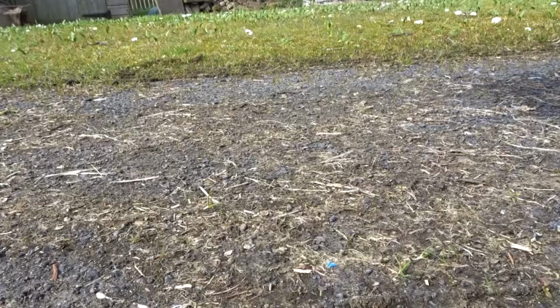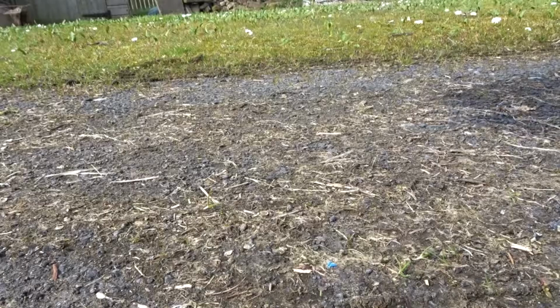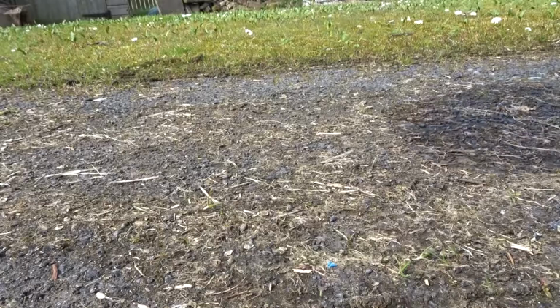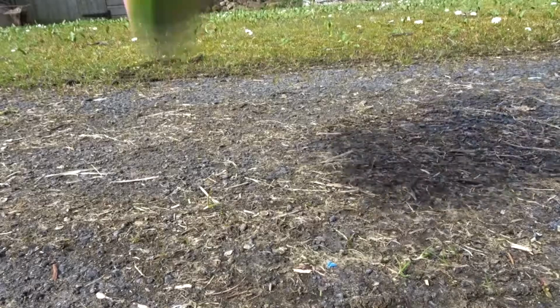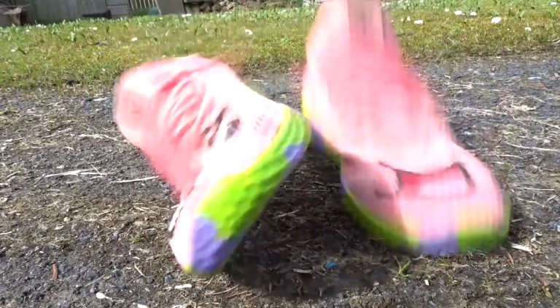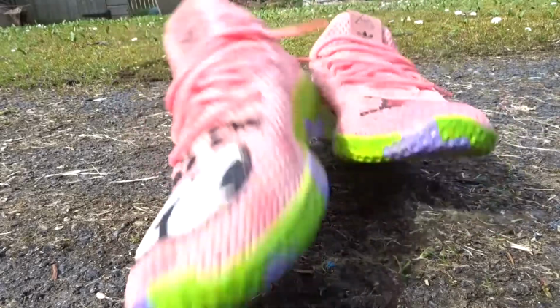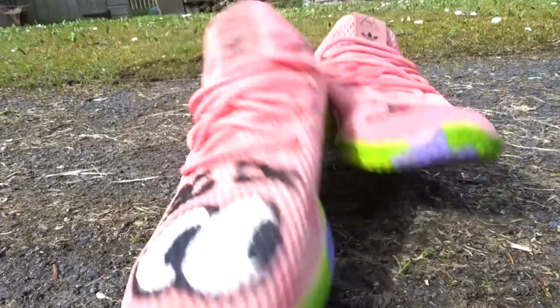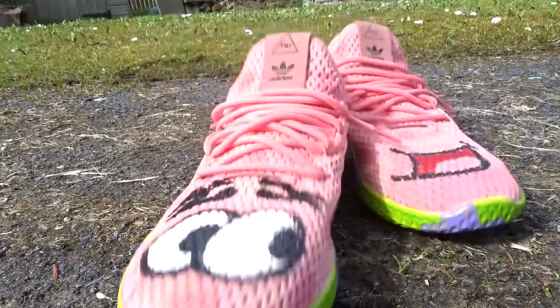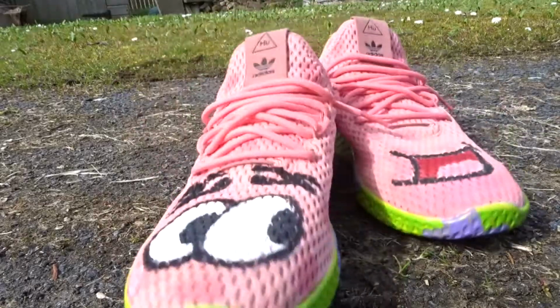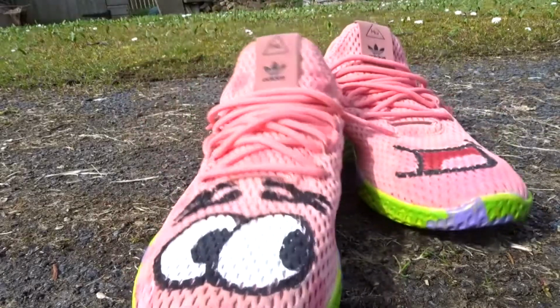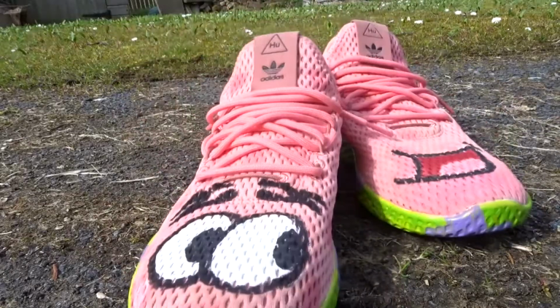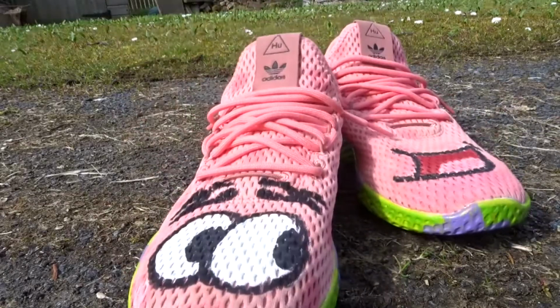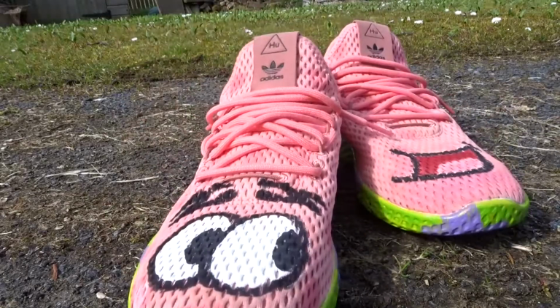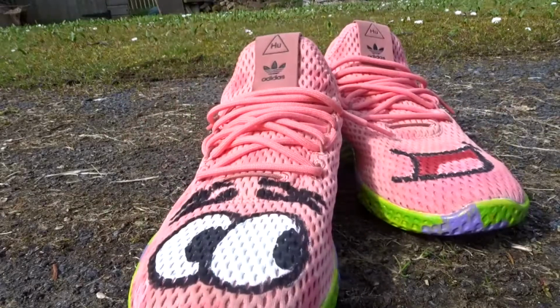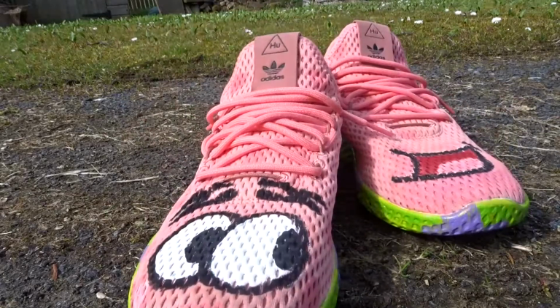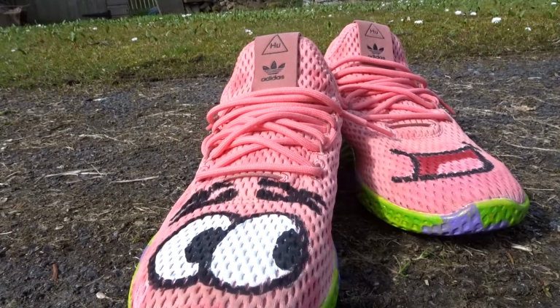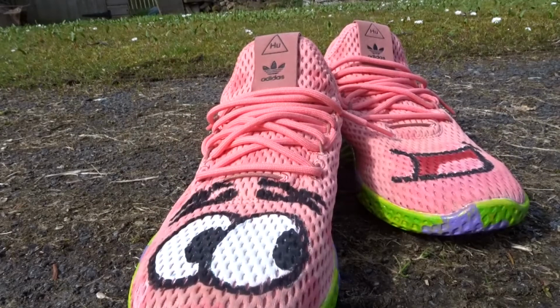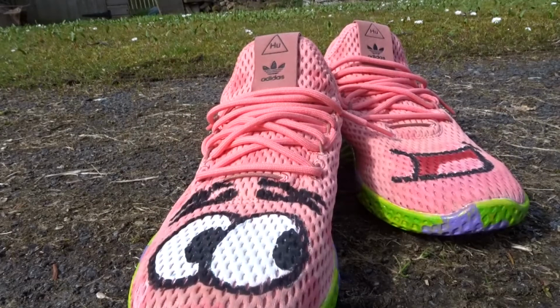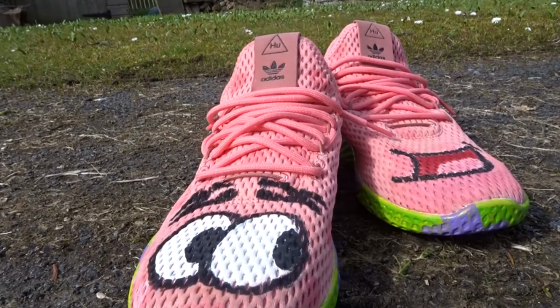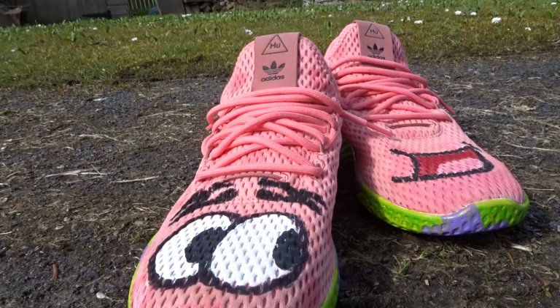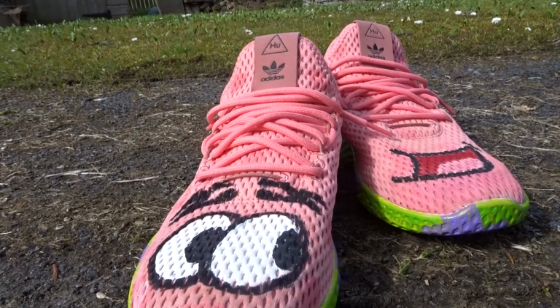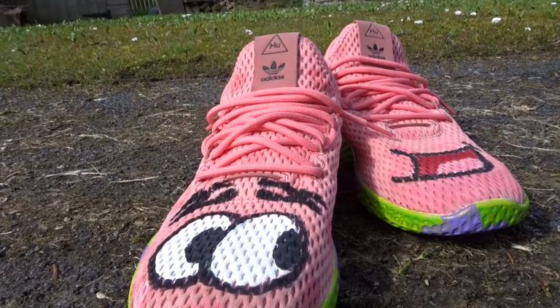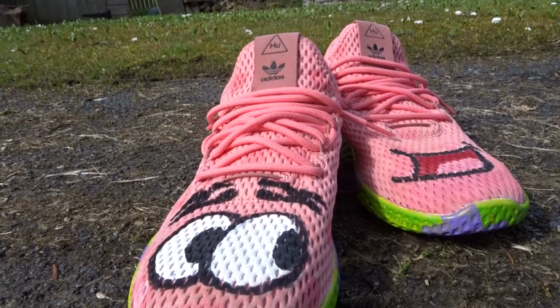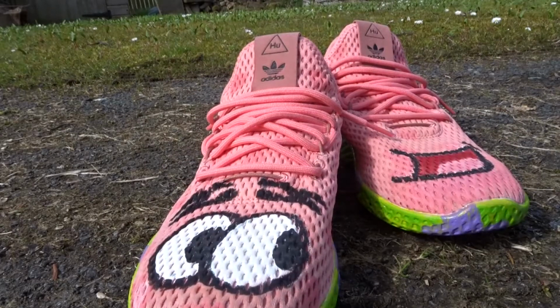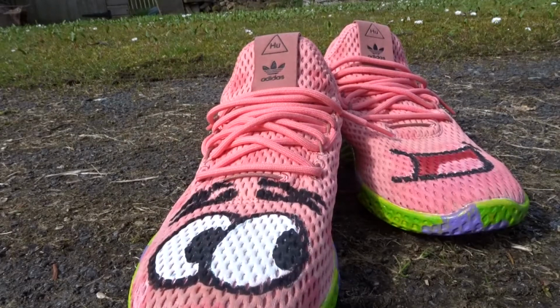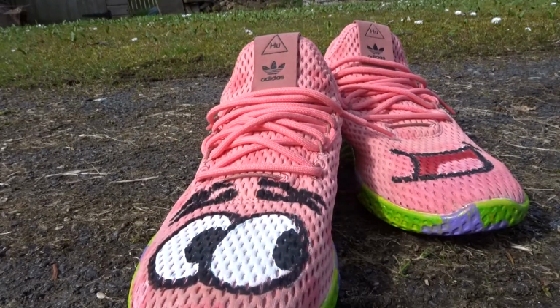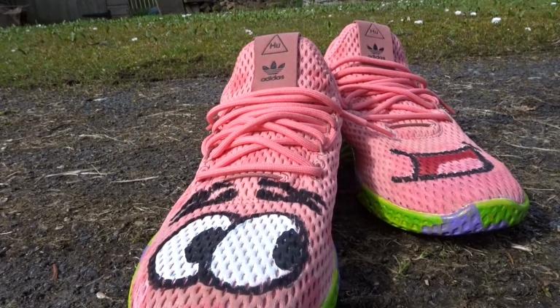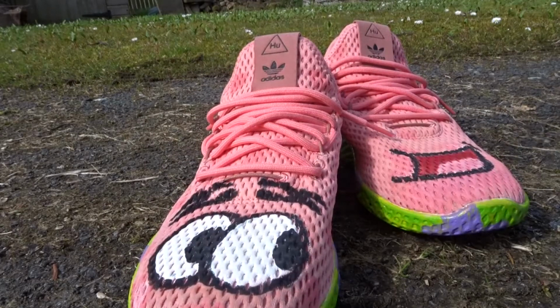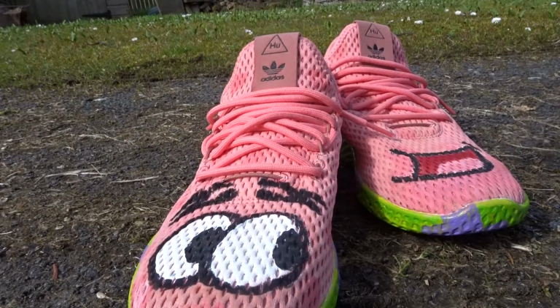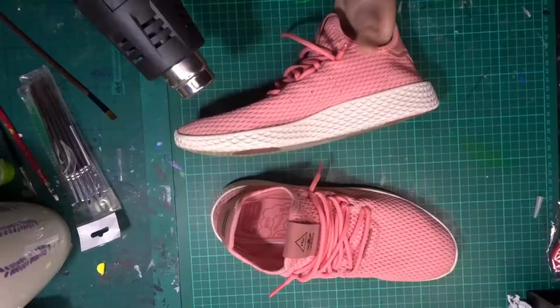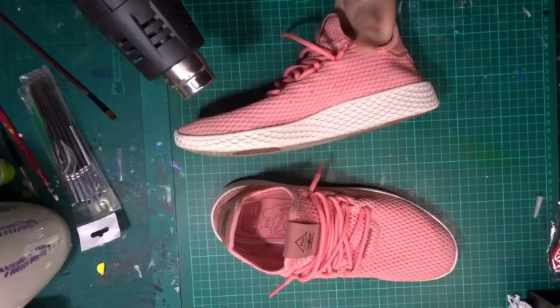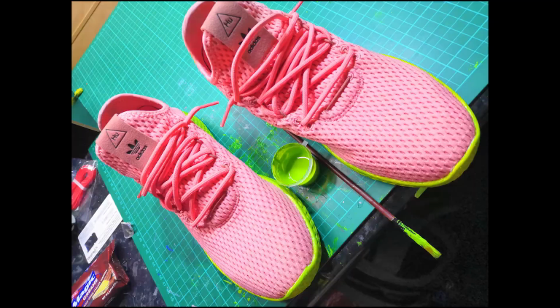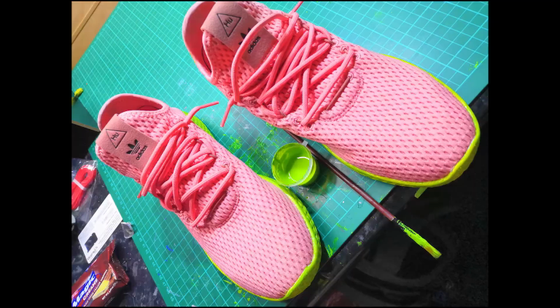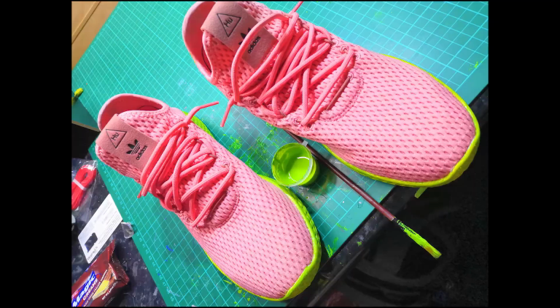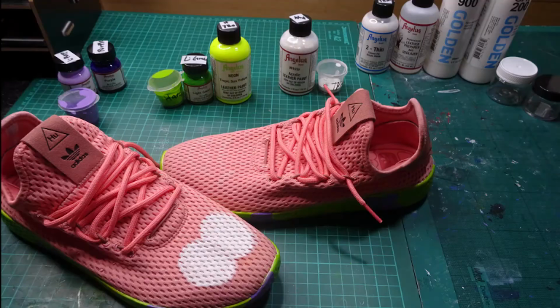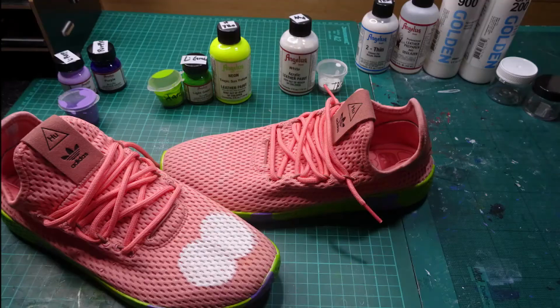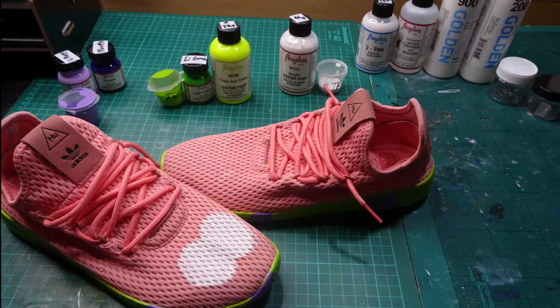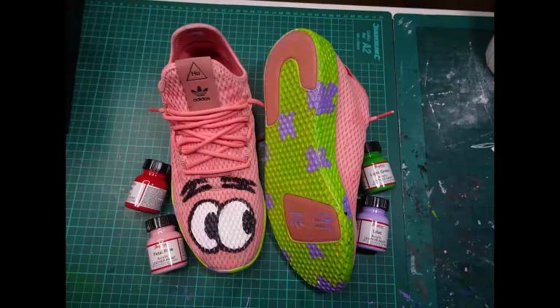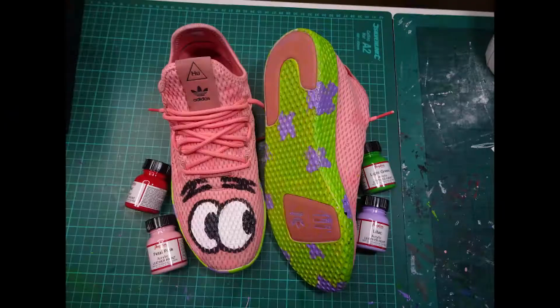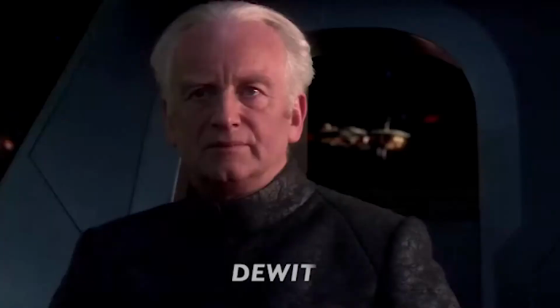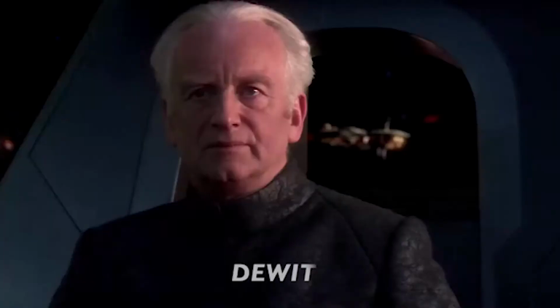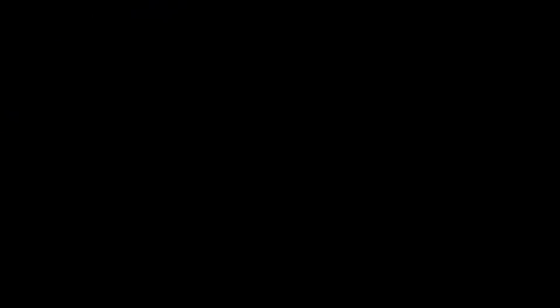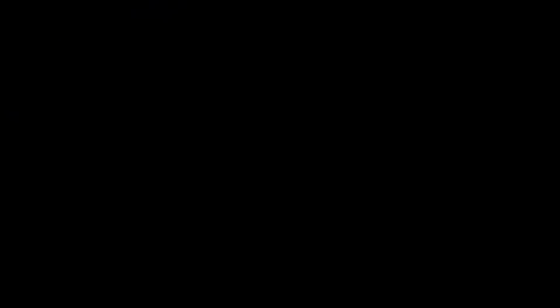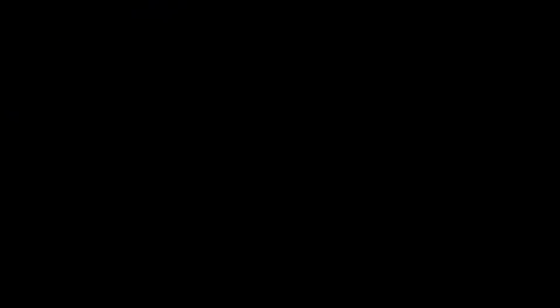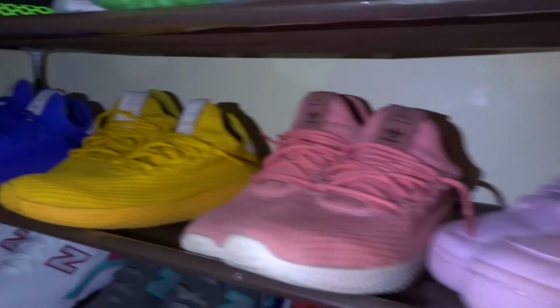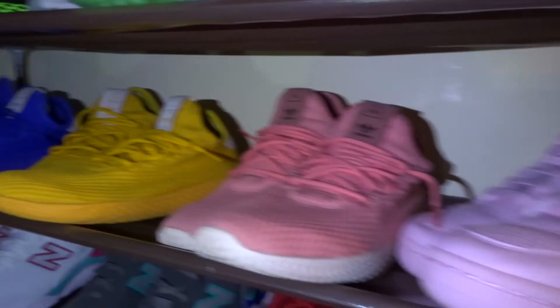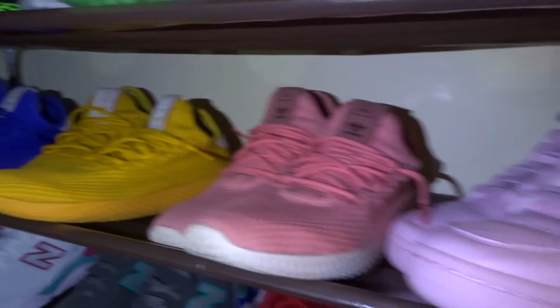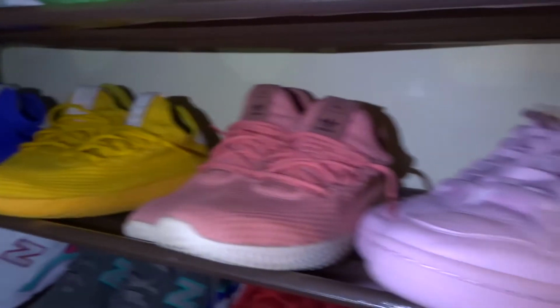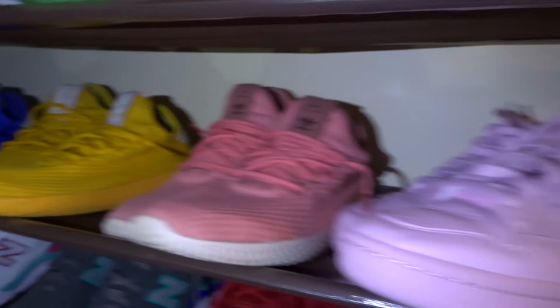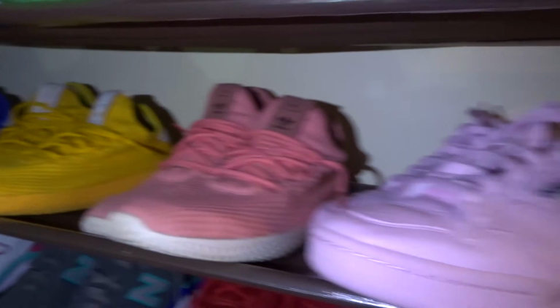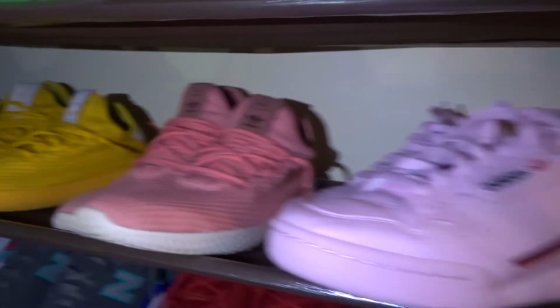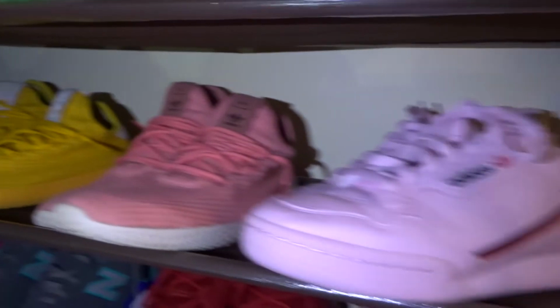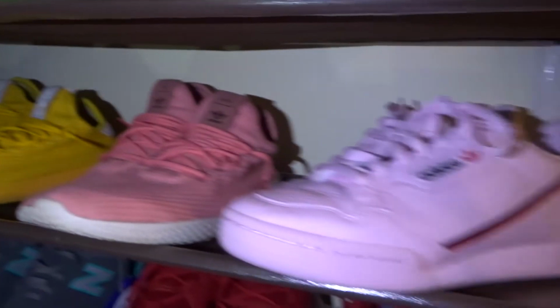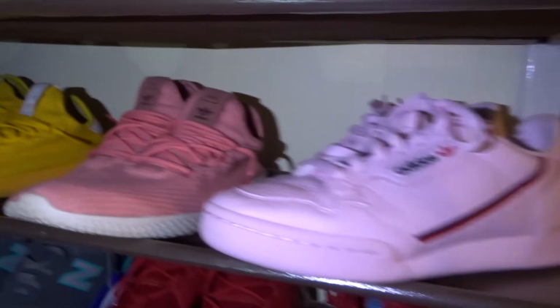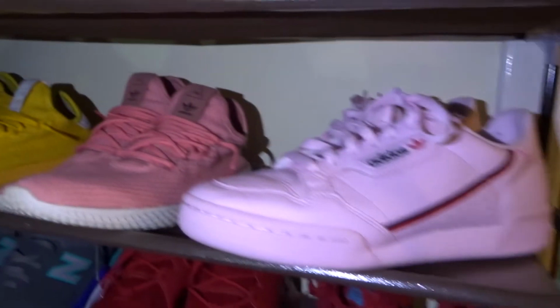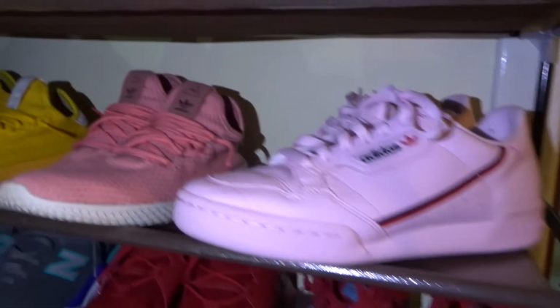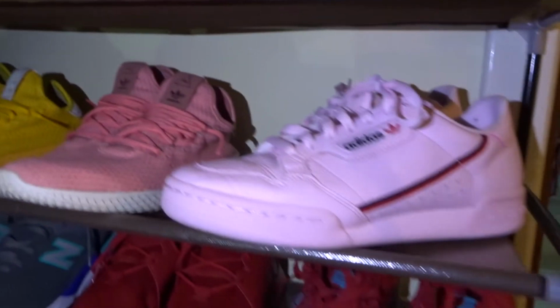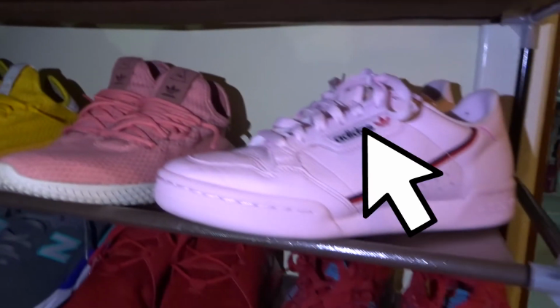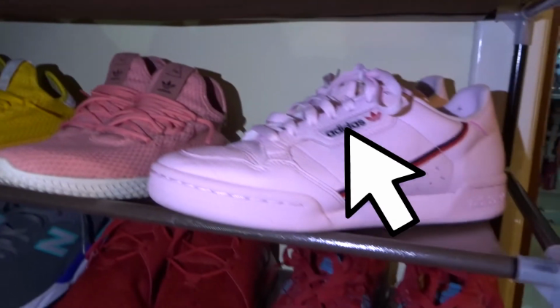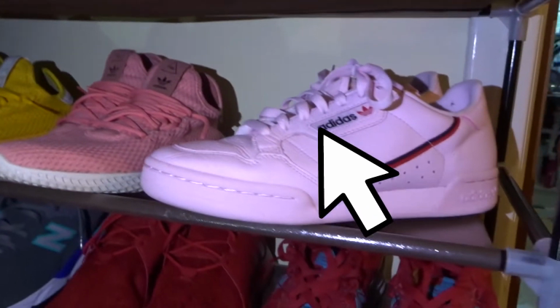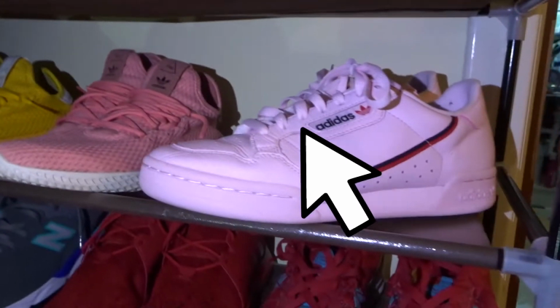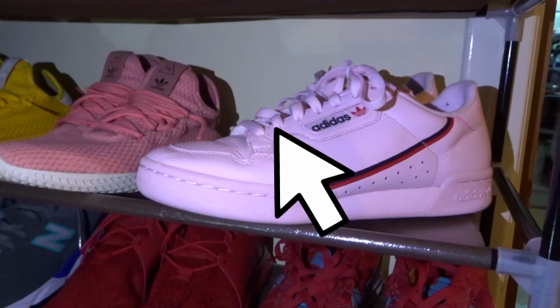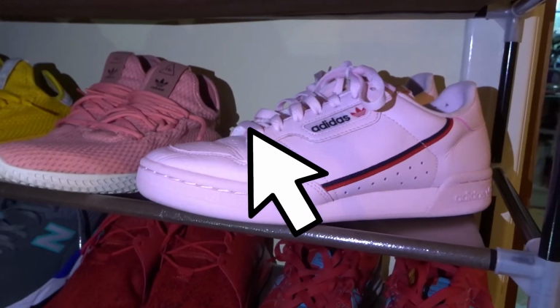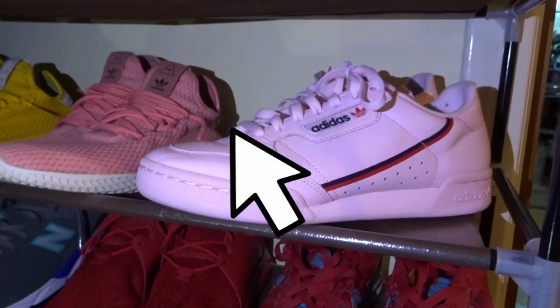If you want to paint your own shoes, this is how you do it. First step: prepare the shoes.